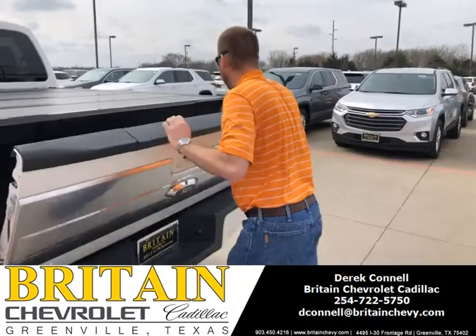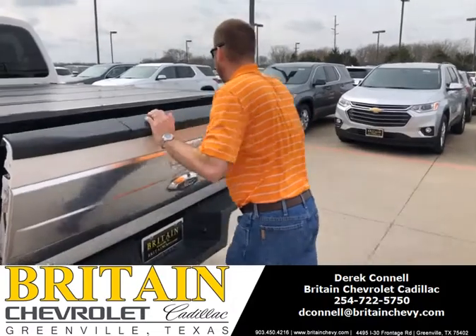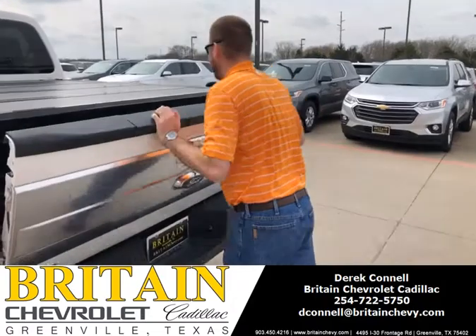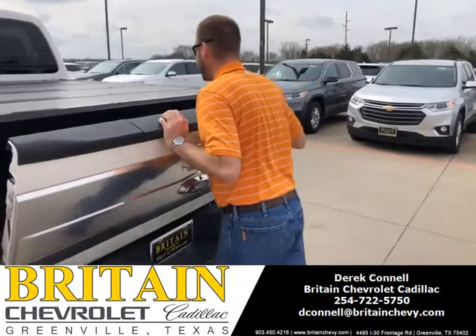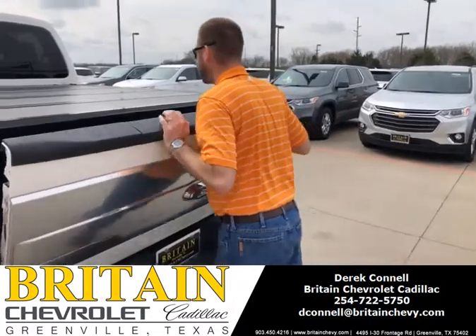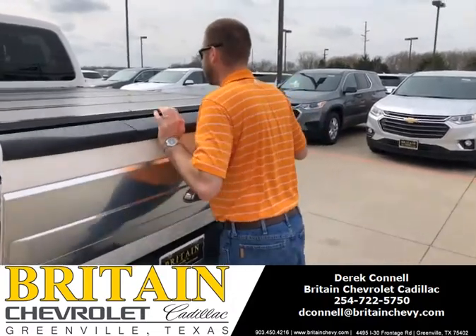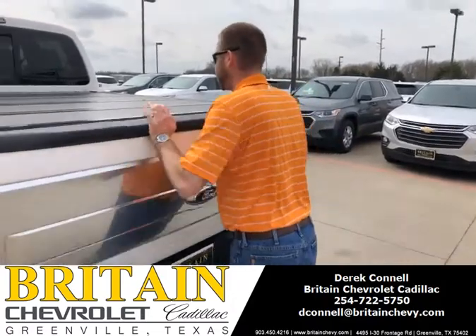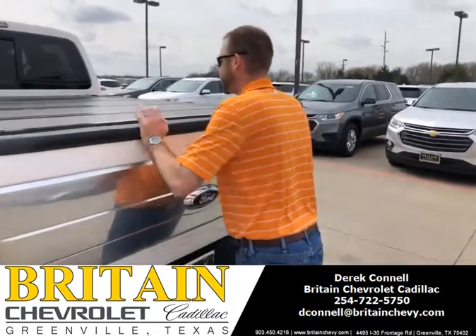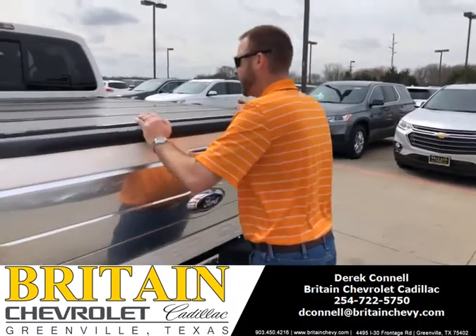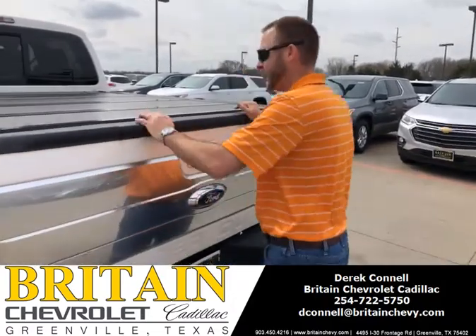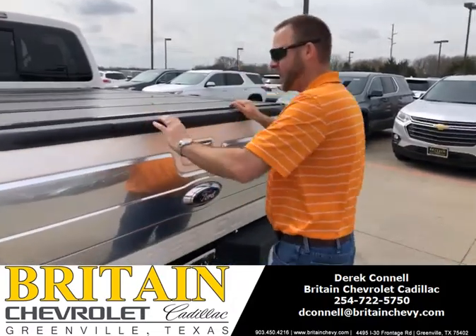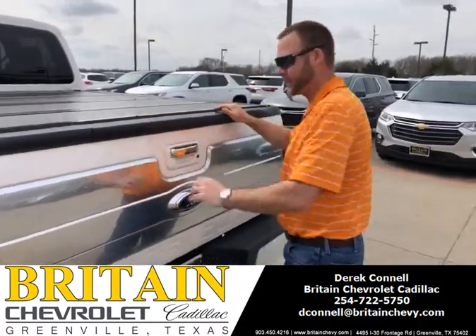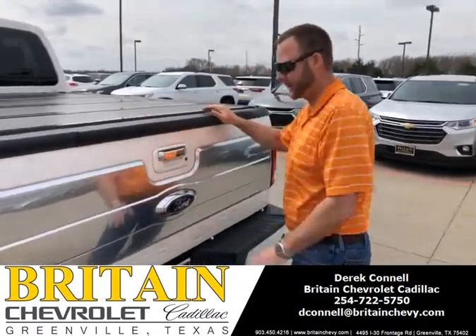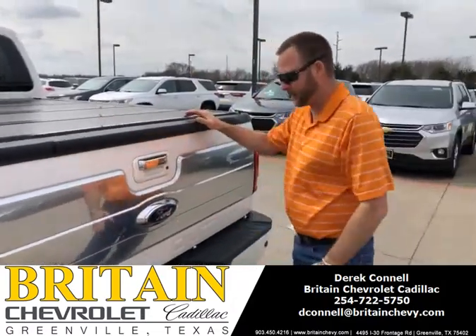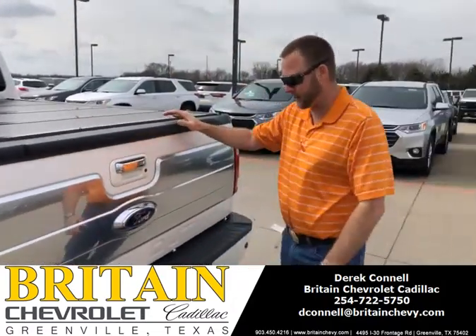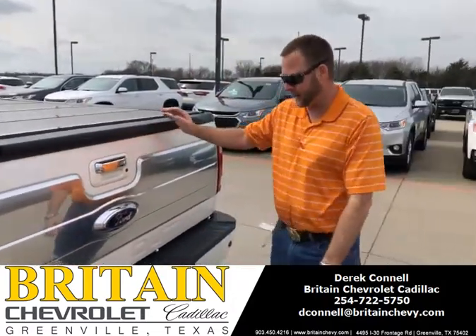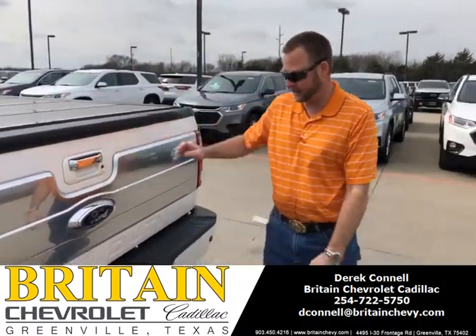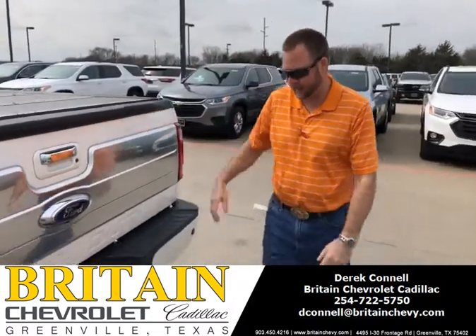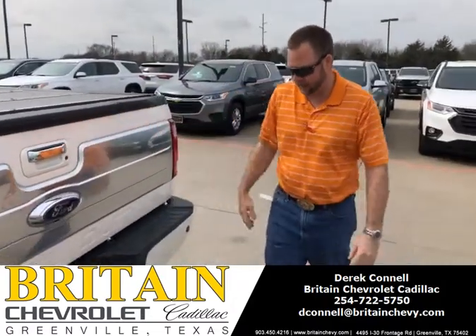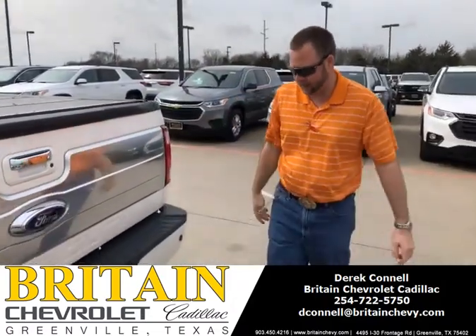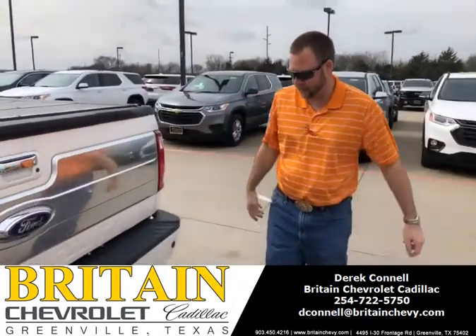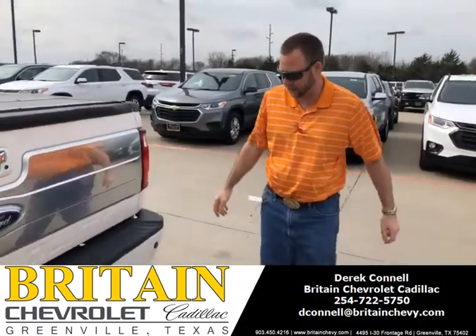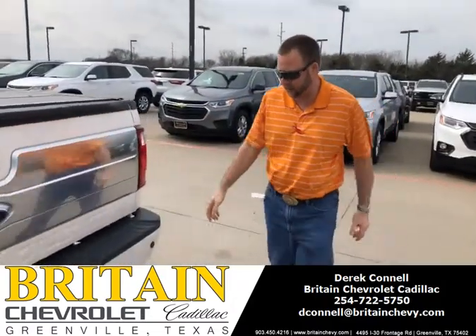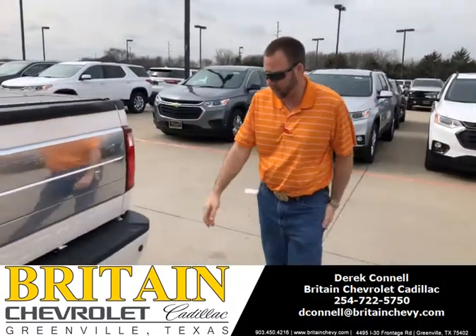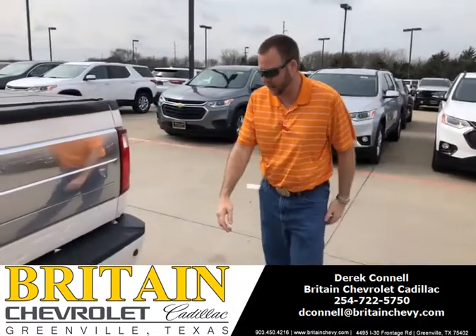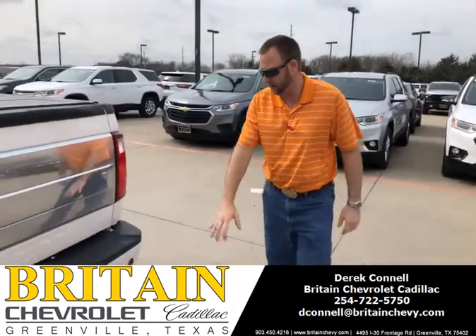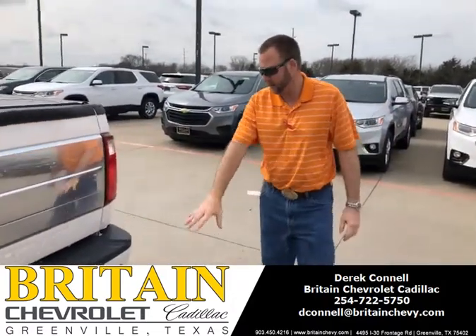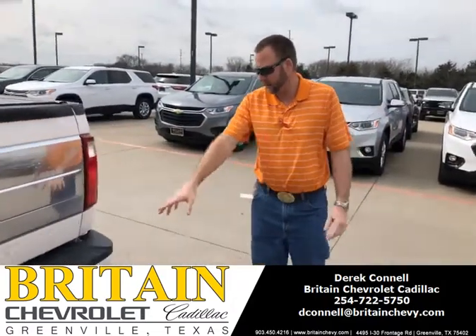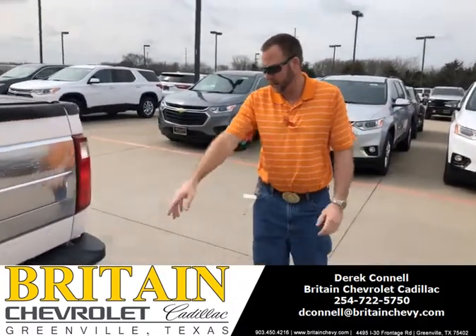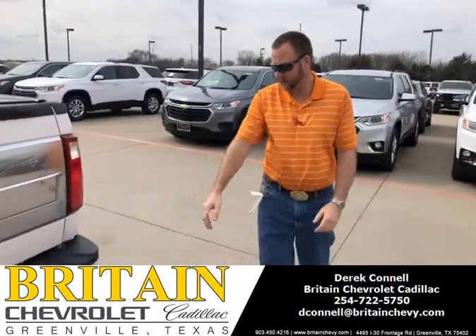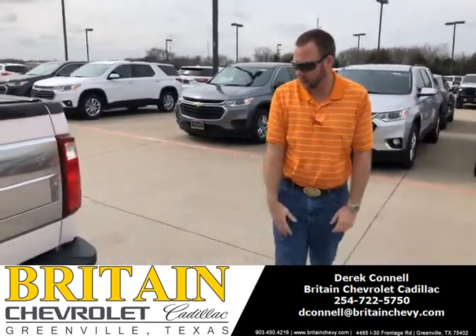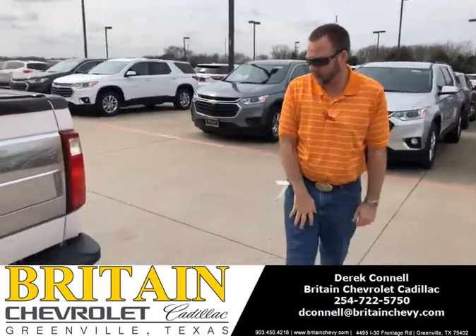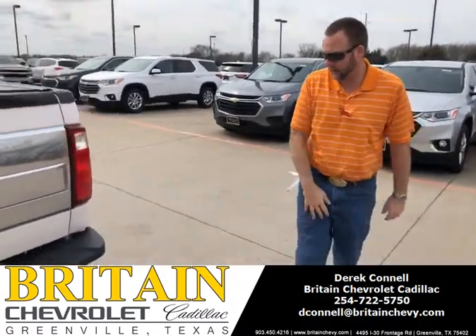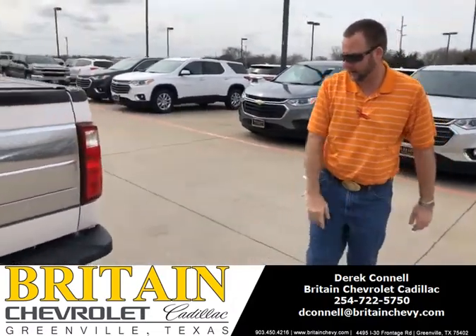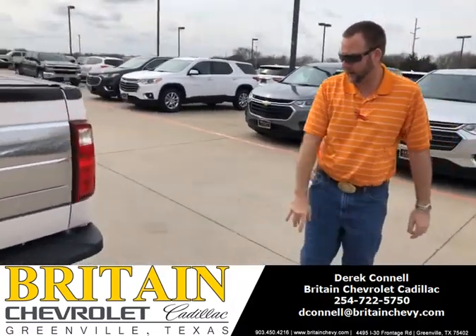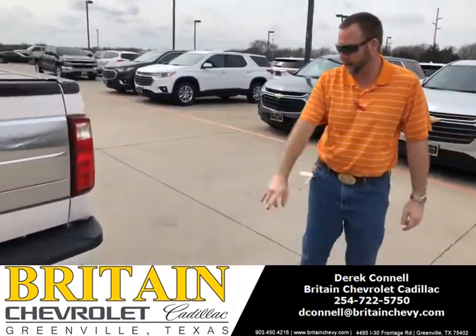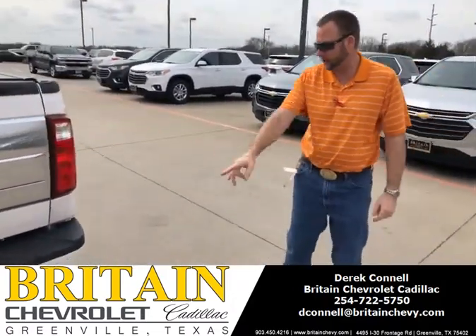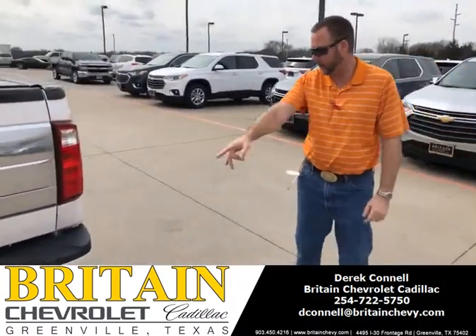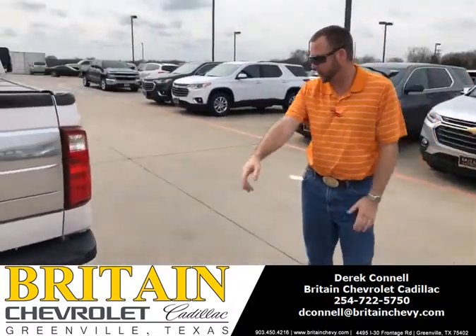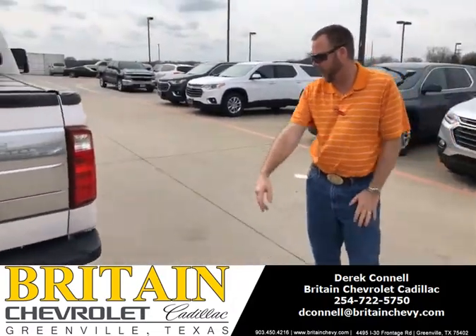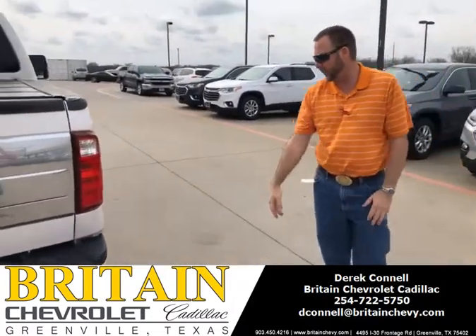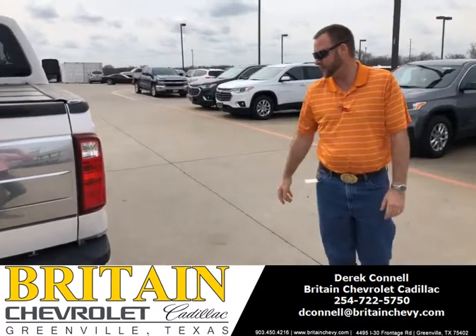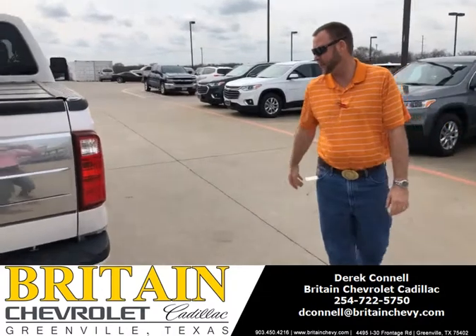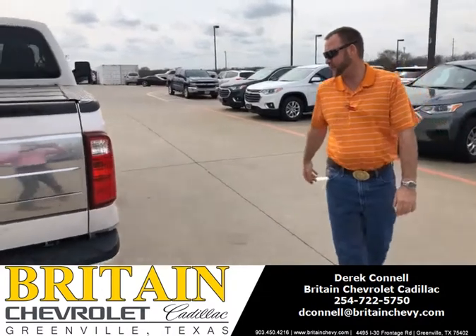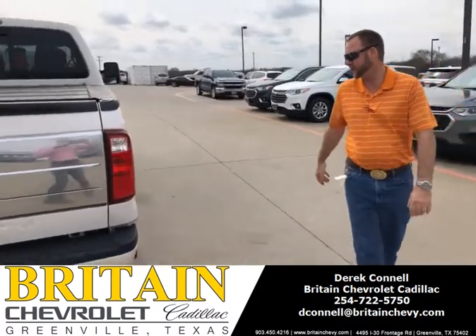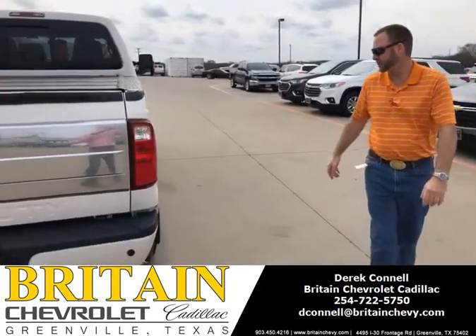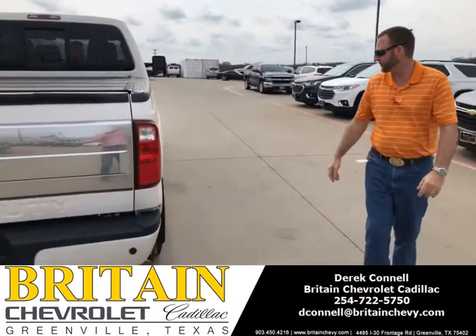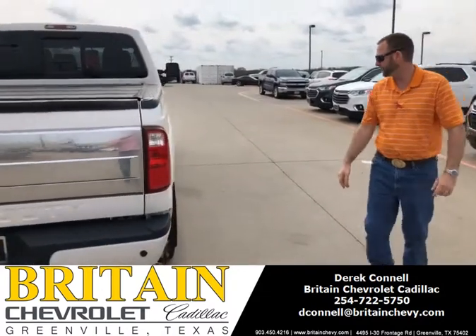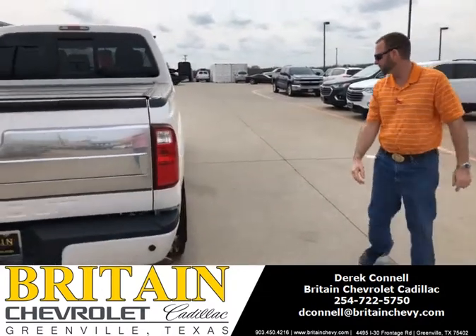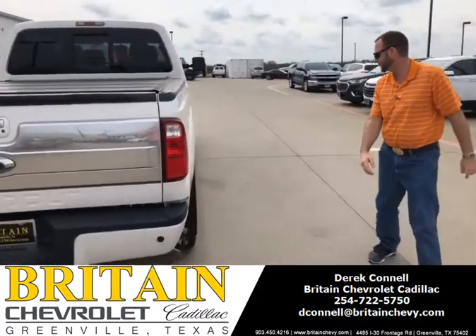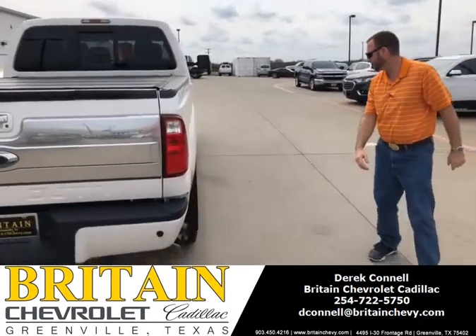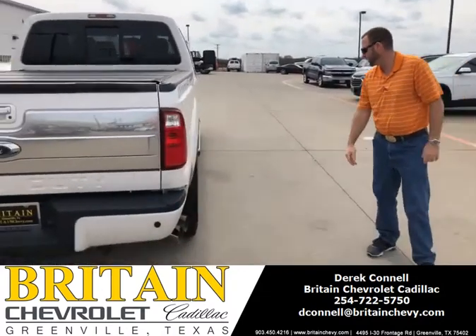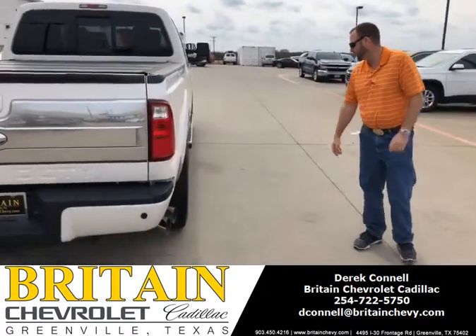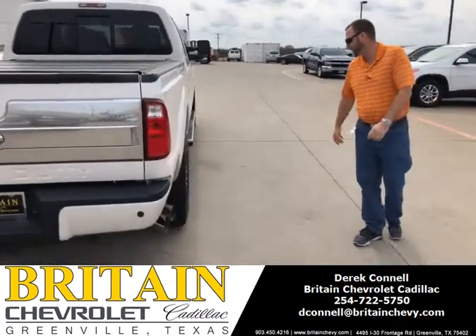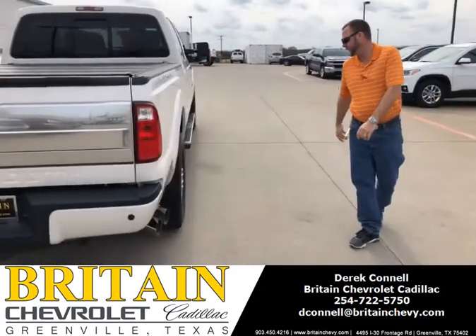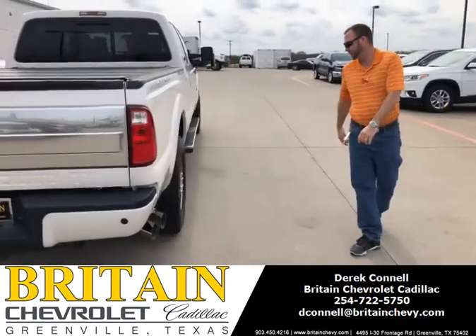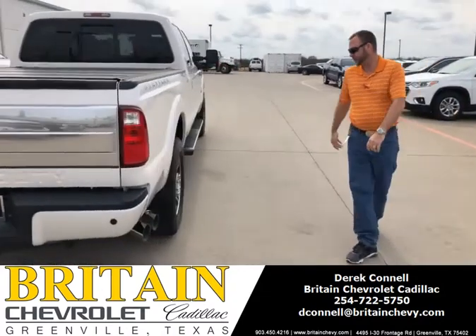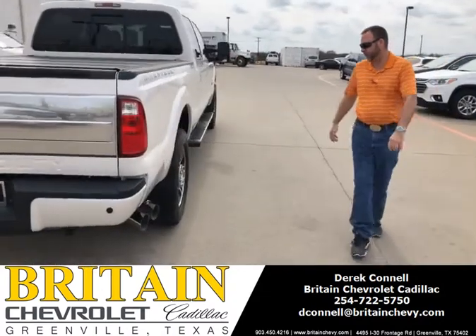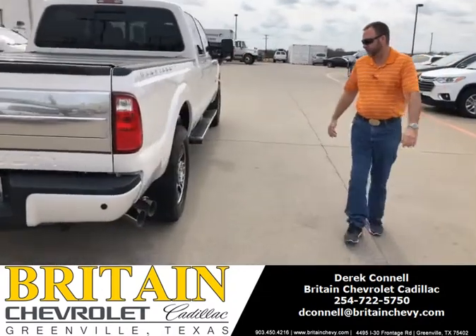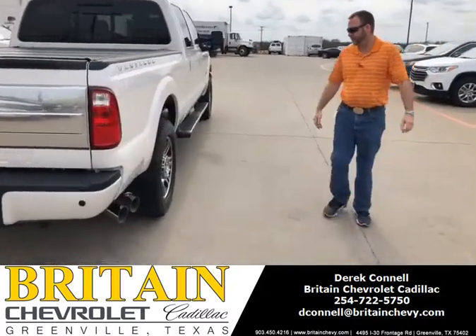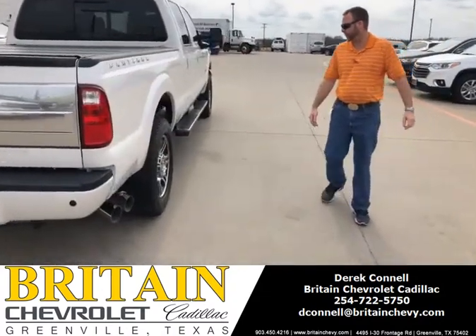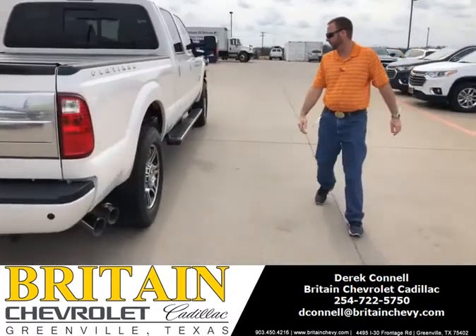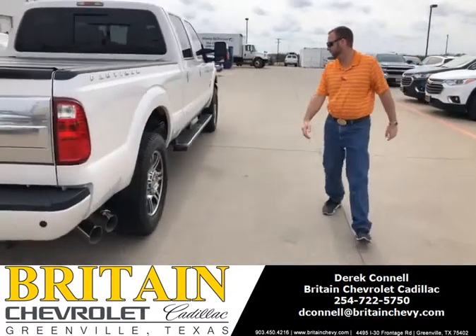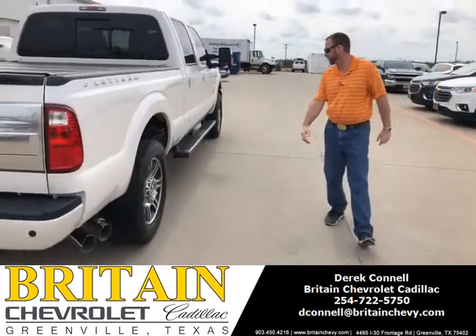The vehicle looks clean. I don't see nearly any damage anywhere on it. It's been well taken care of. You've got your backup sensors. It's a great looking vehicle.